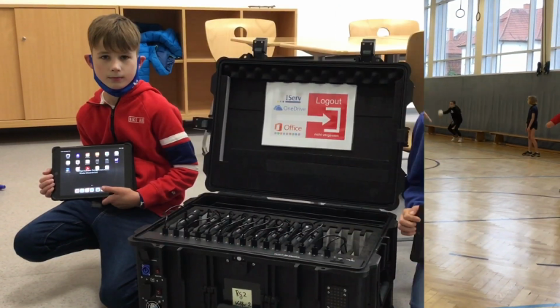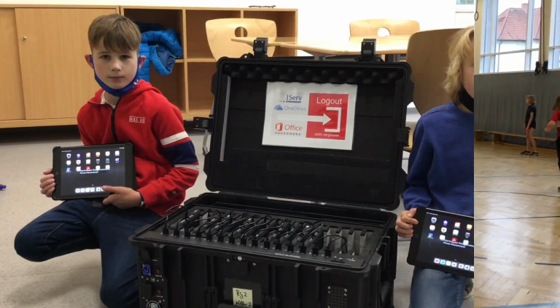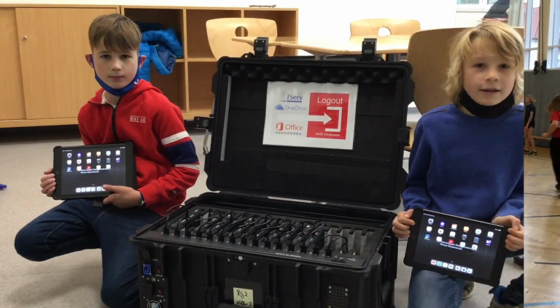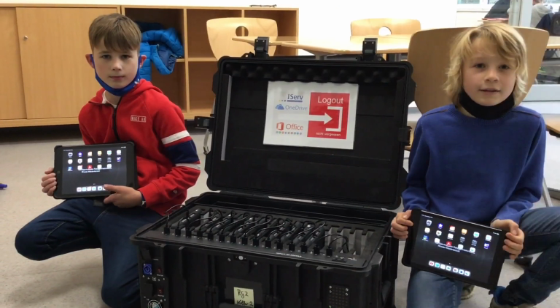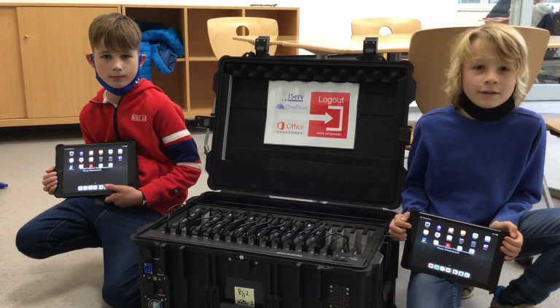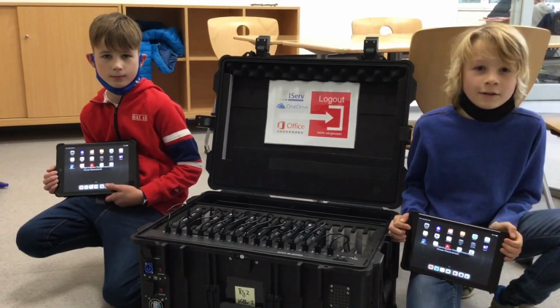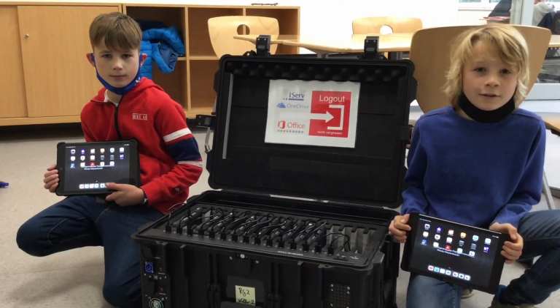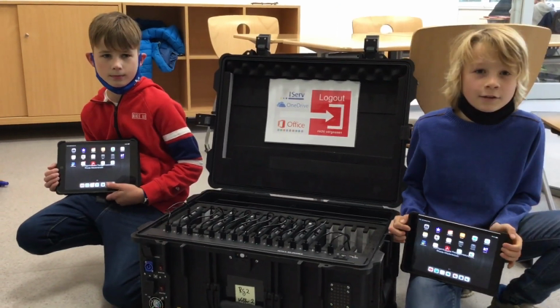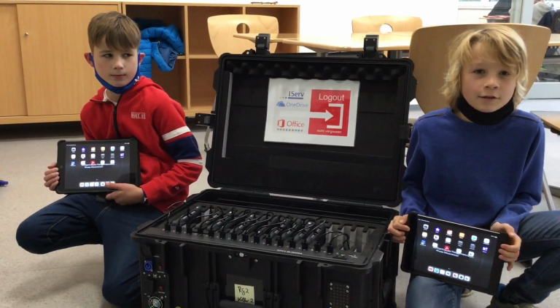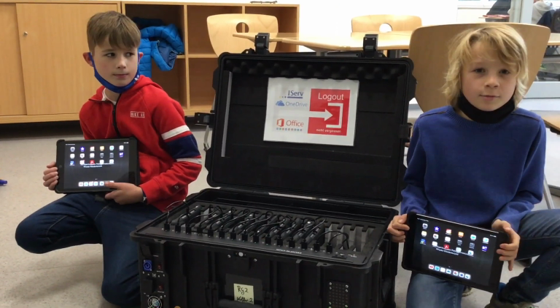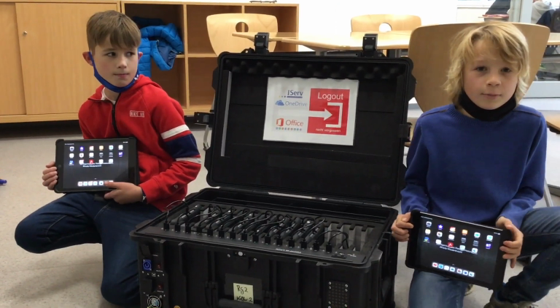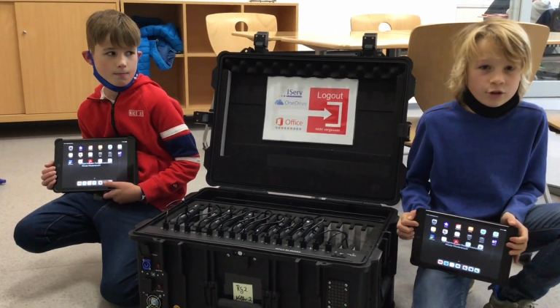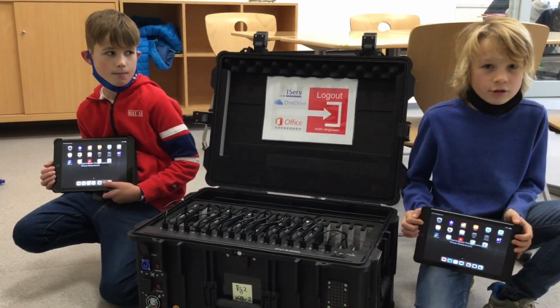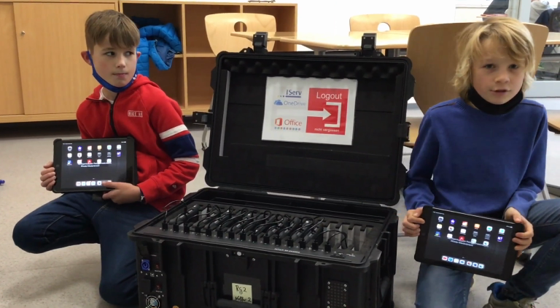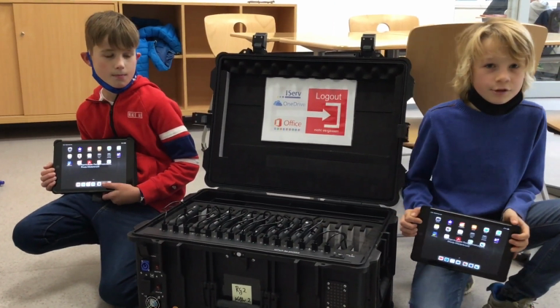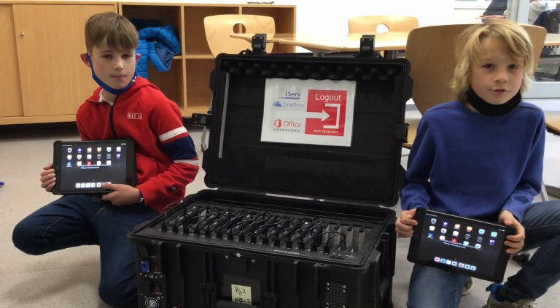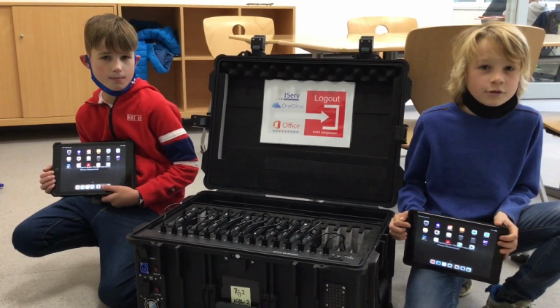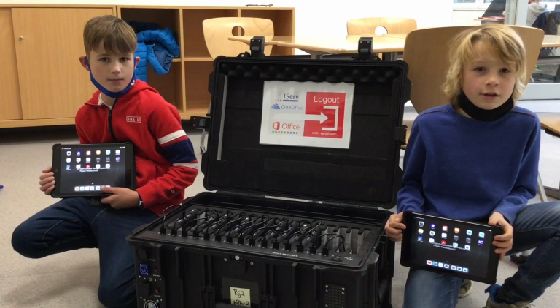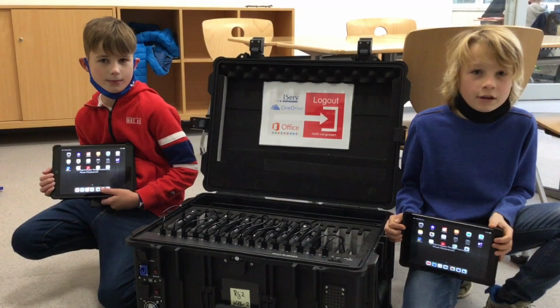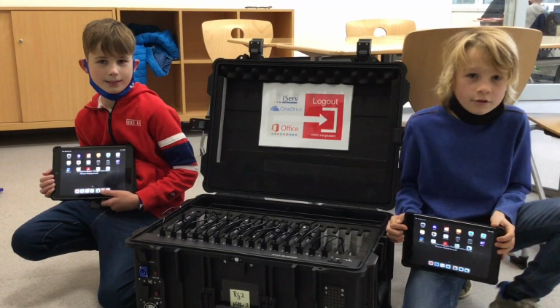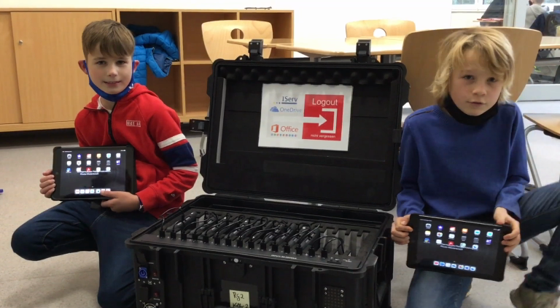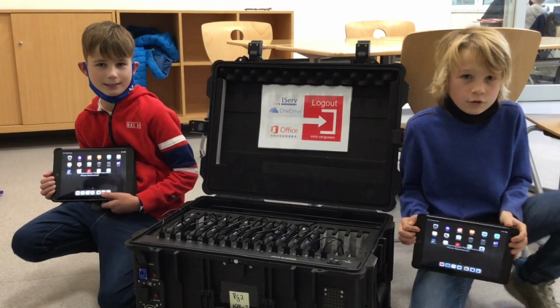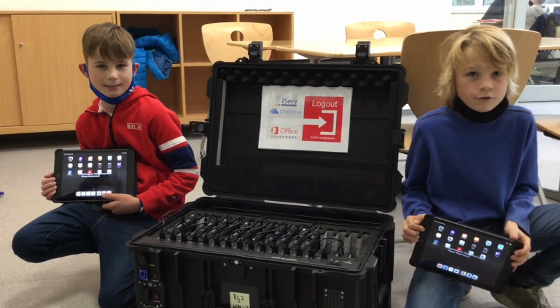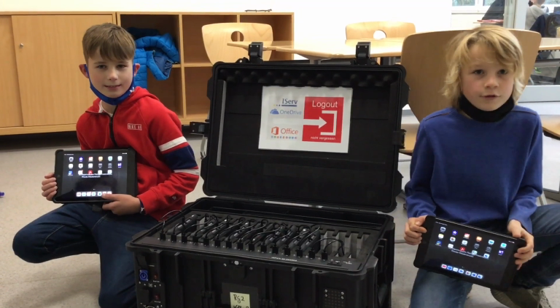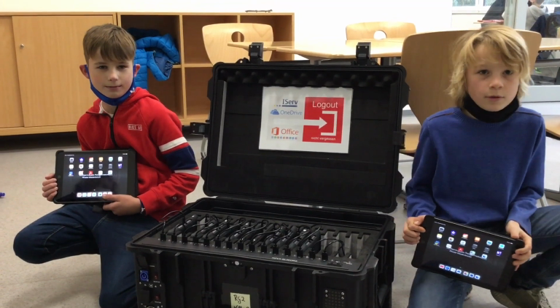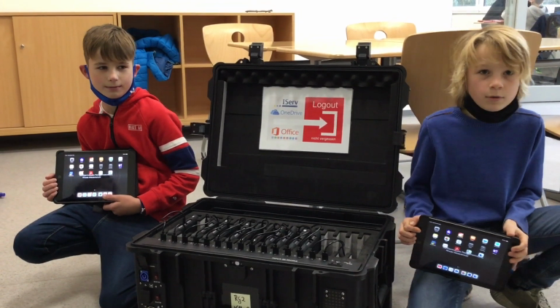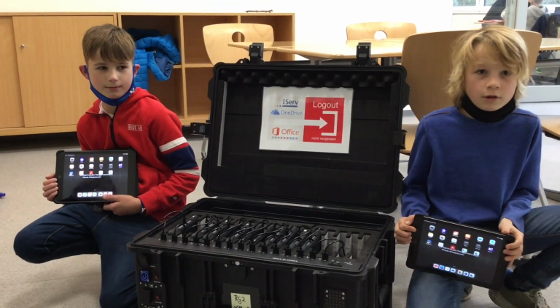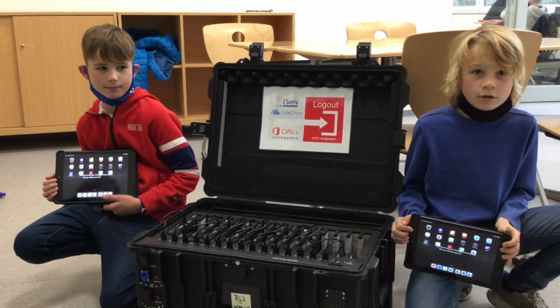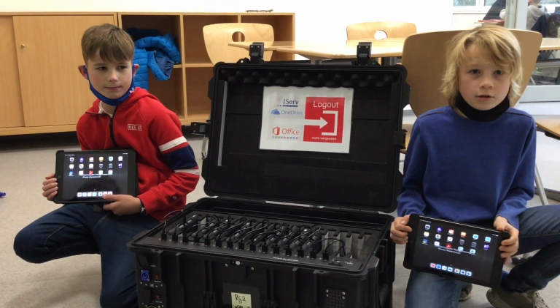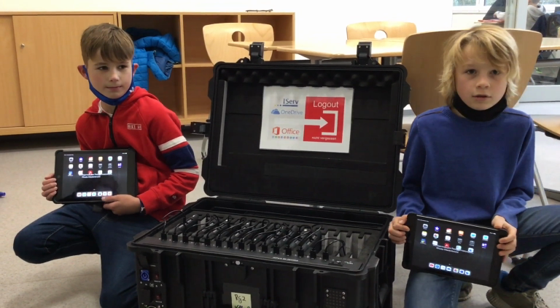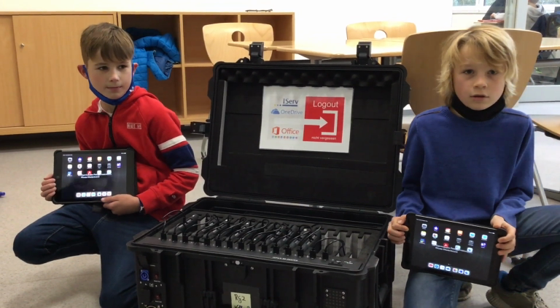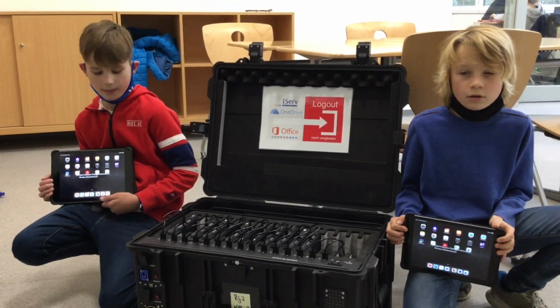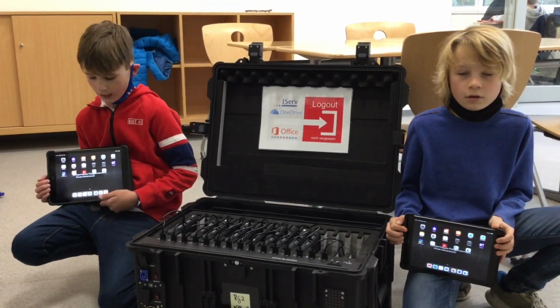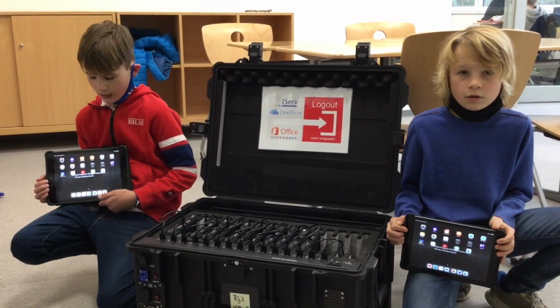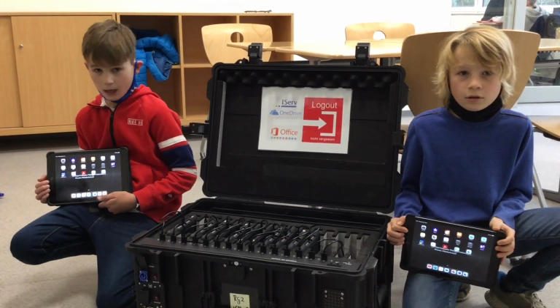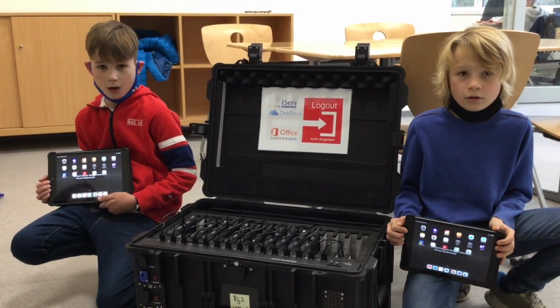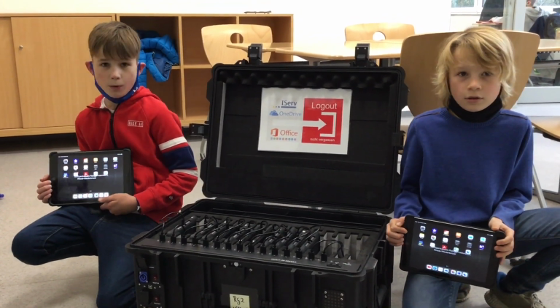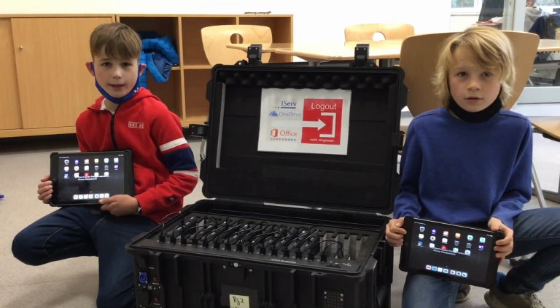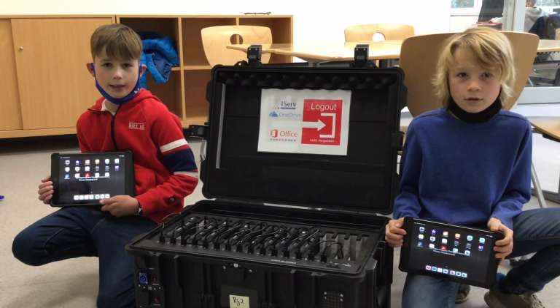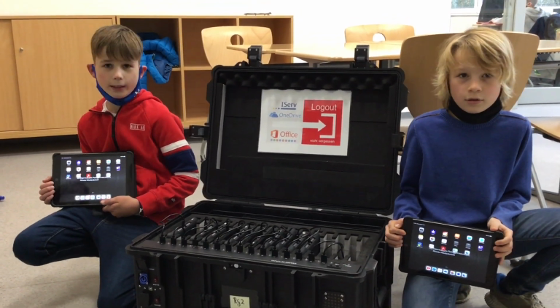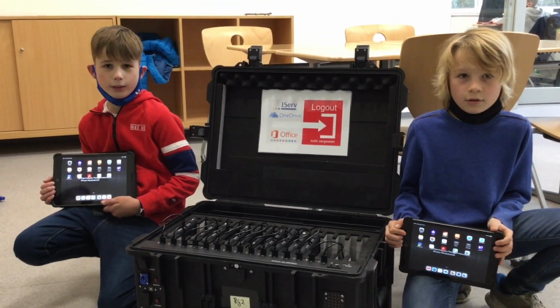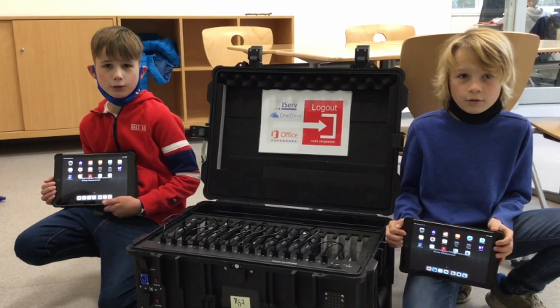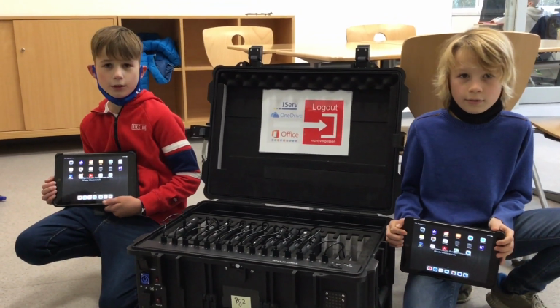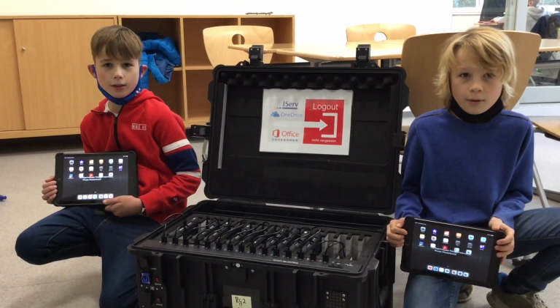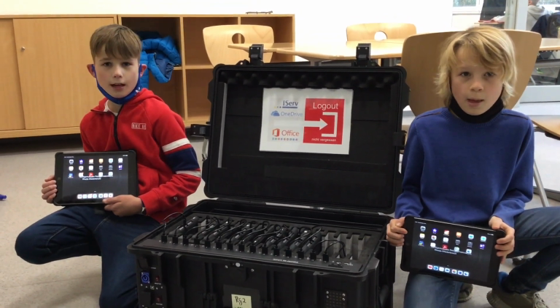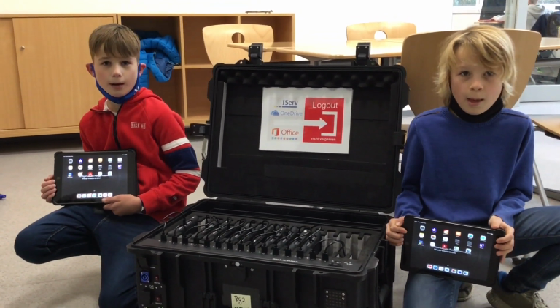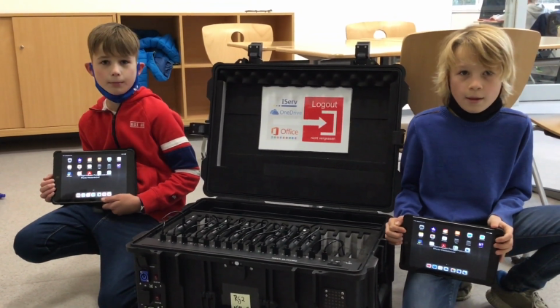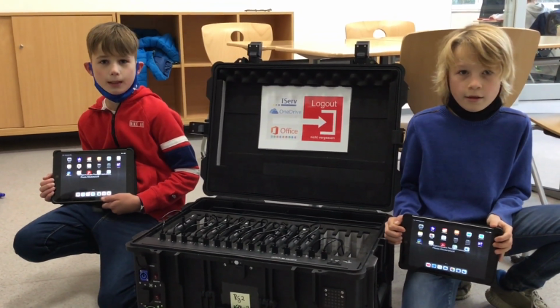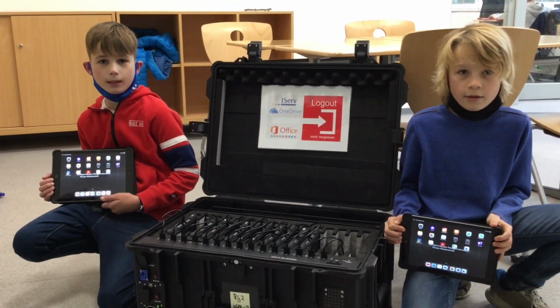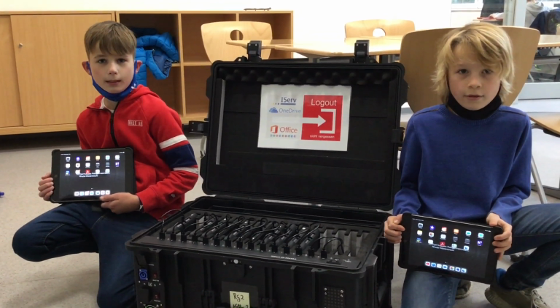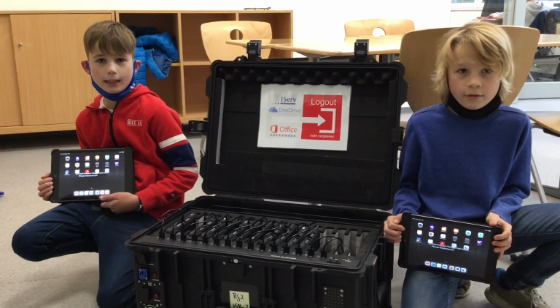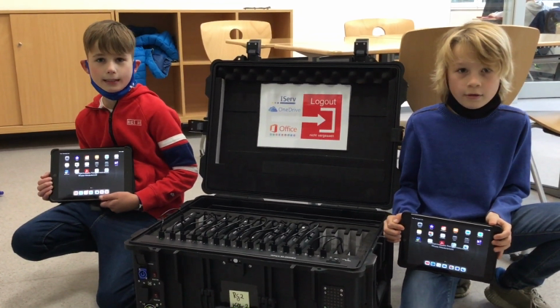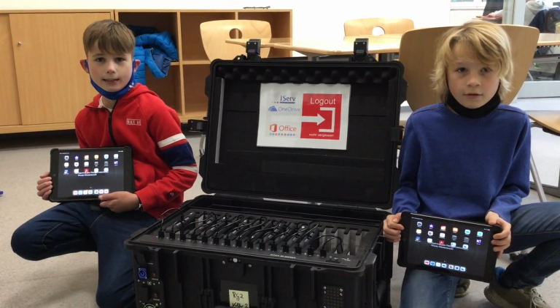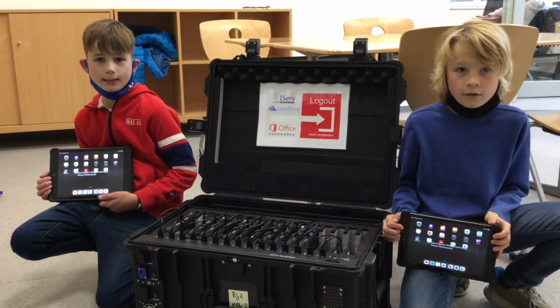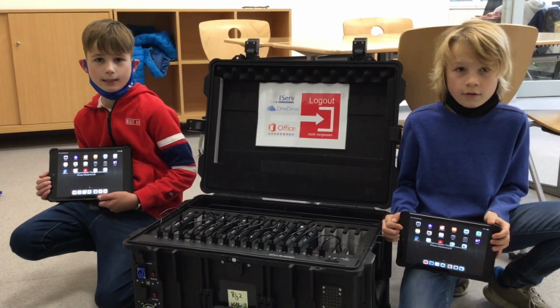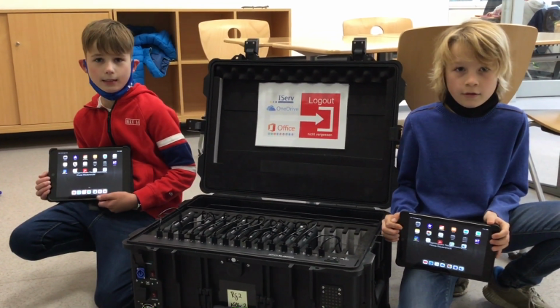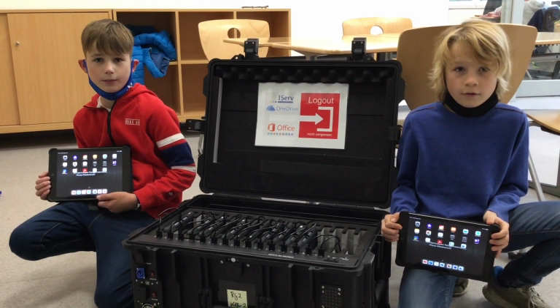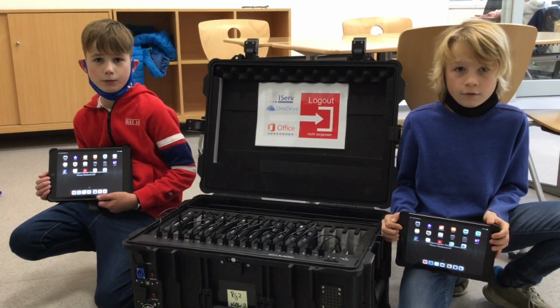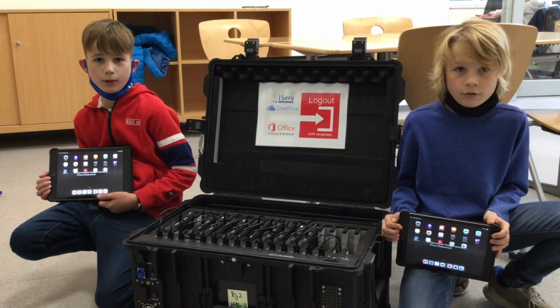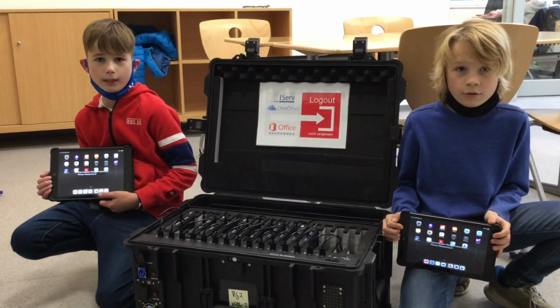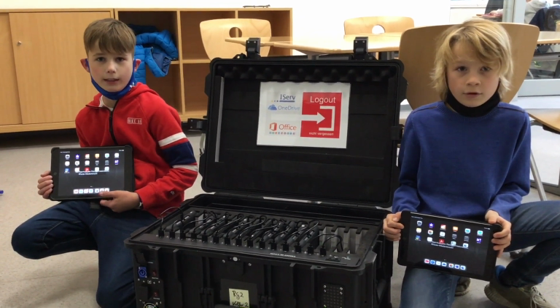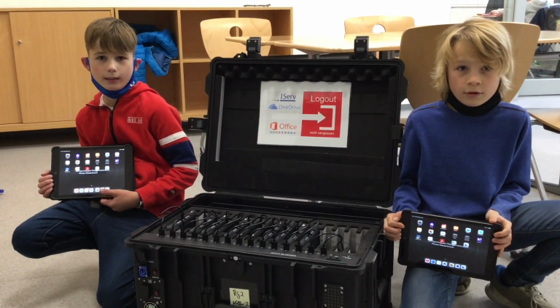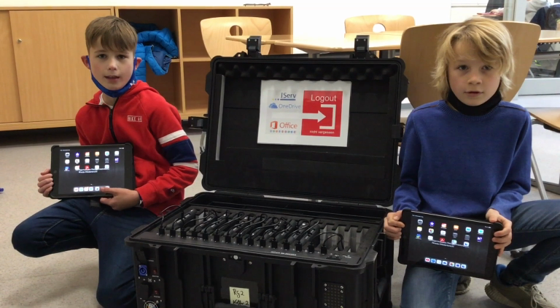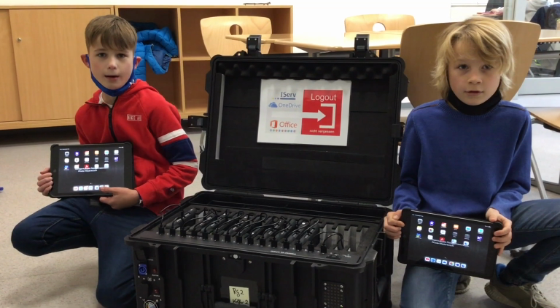This is a special suitcase full of tablets. We can use them in the lessons if we need them.